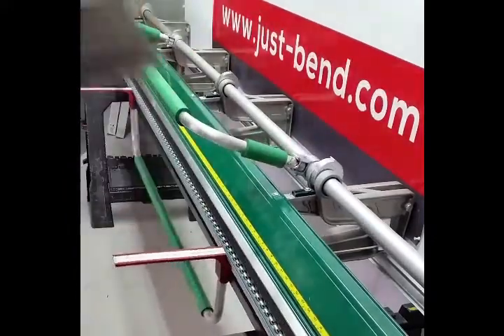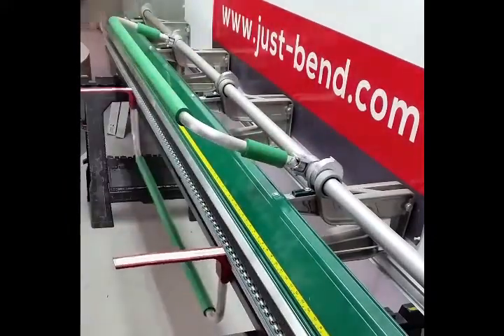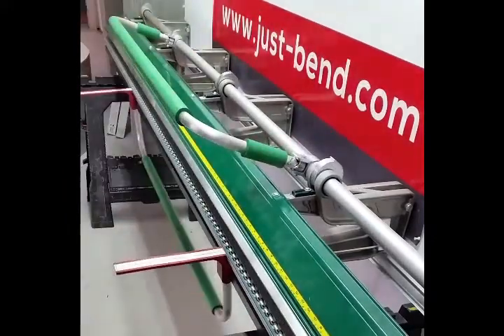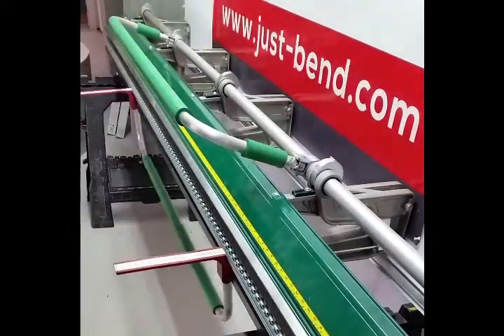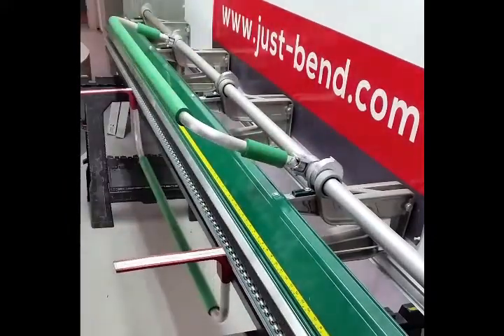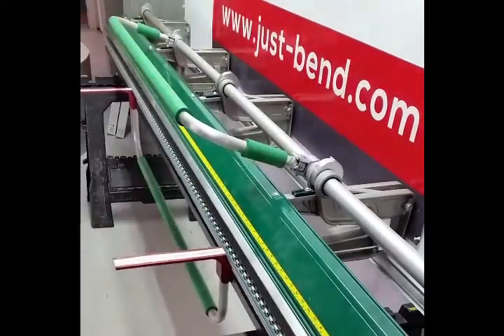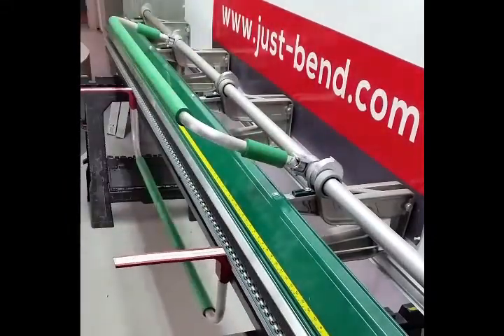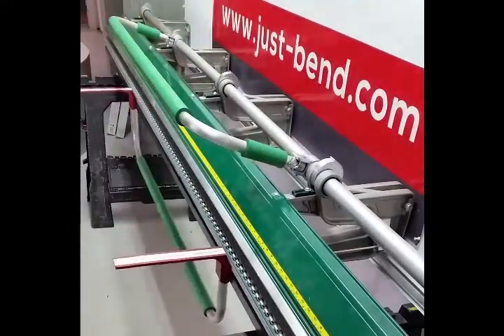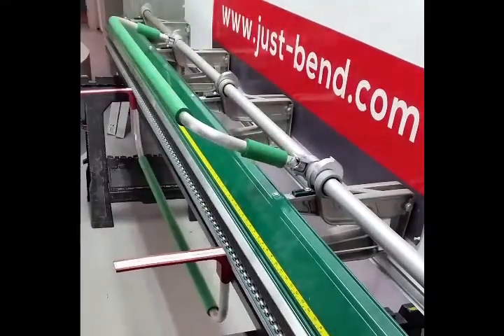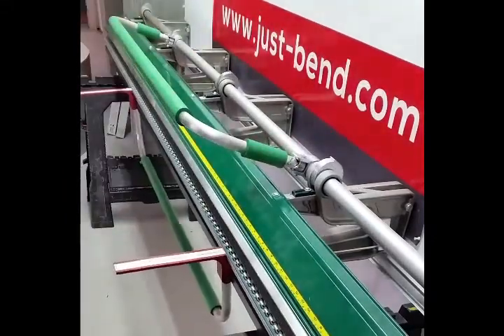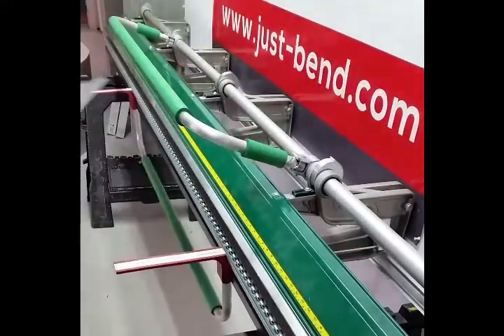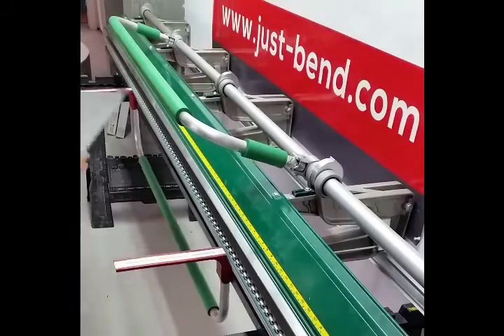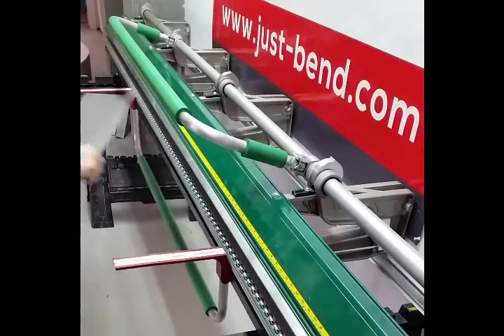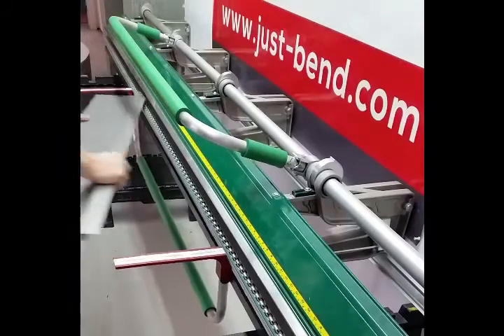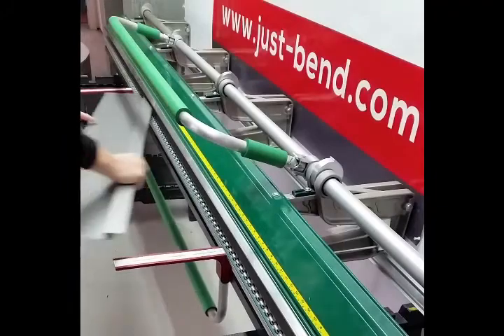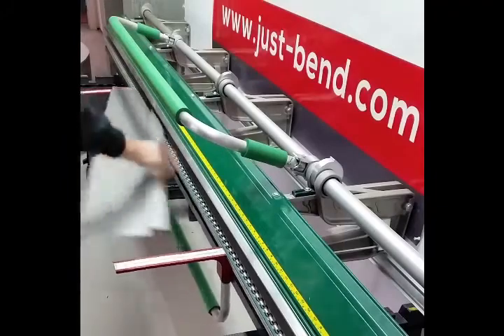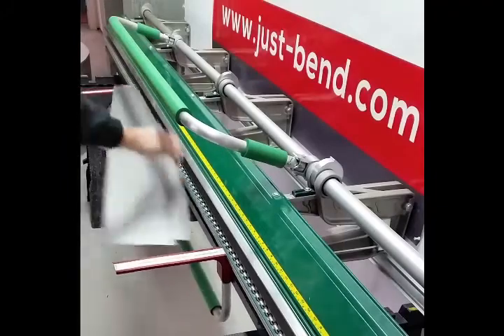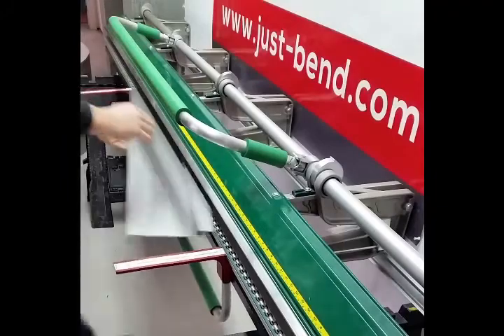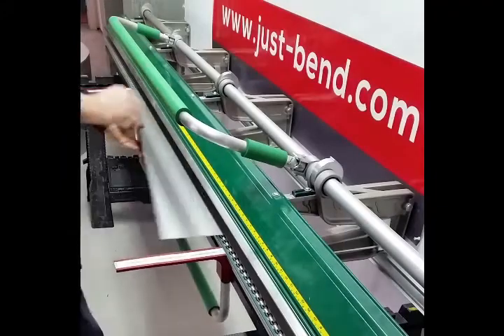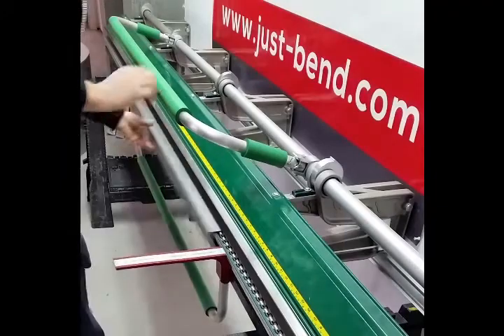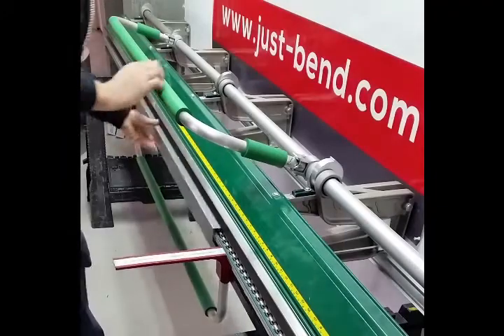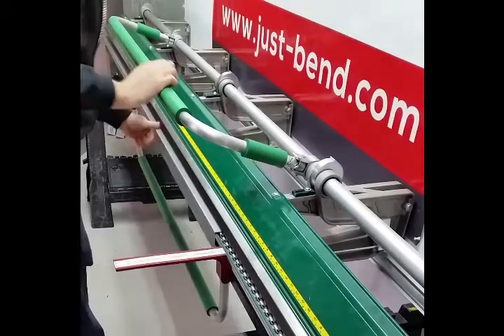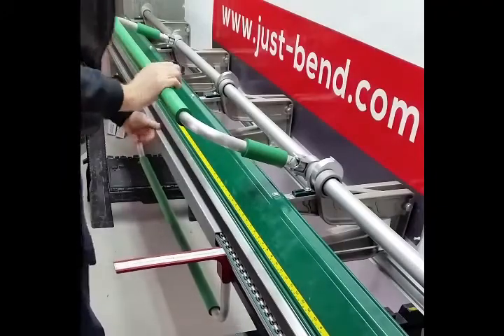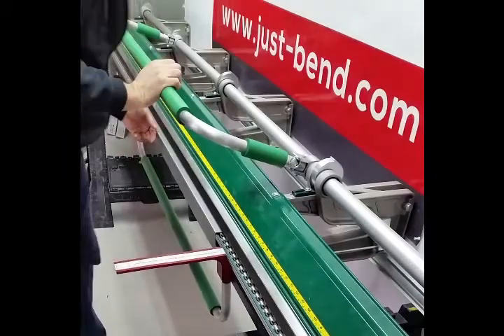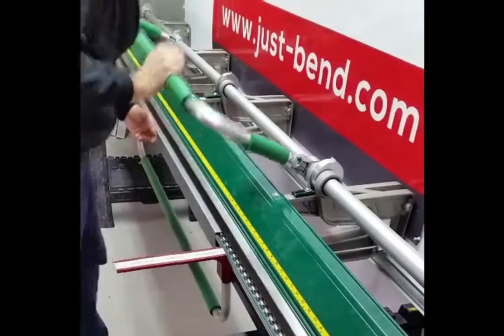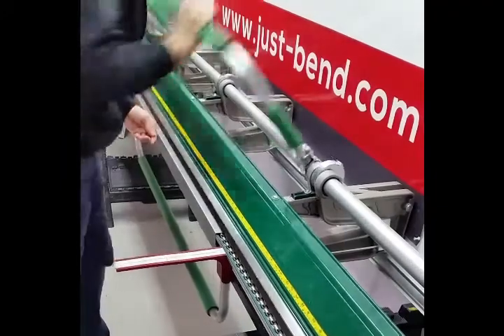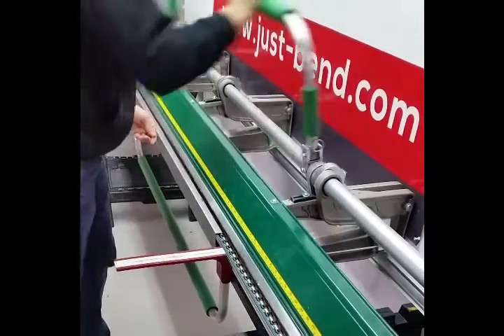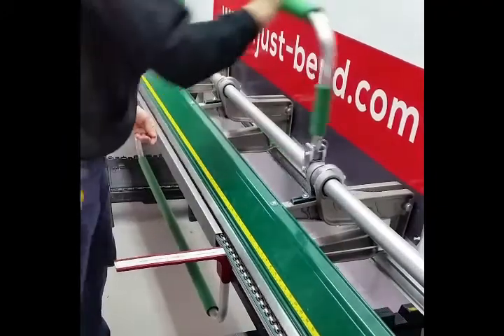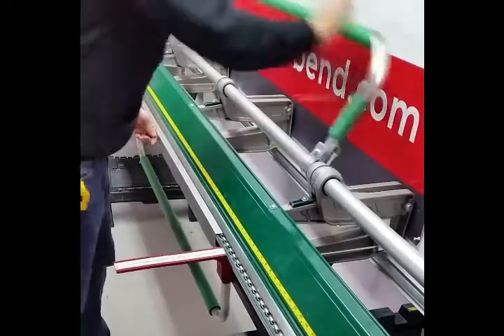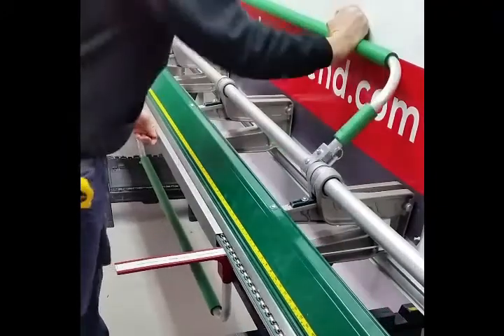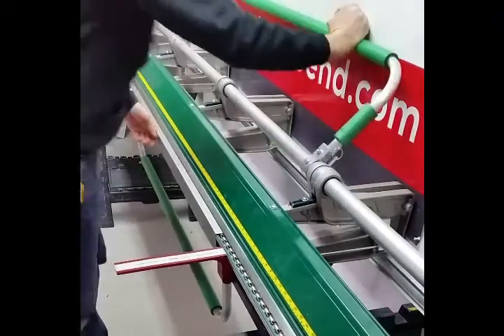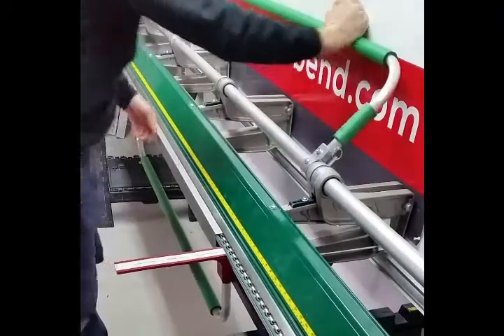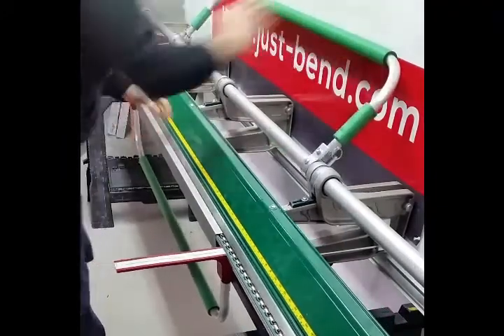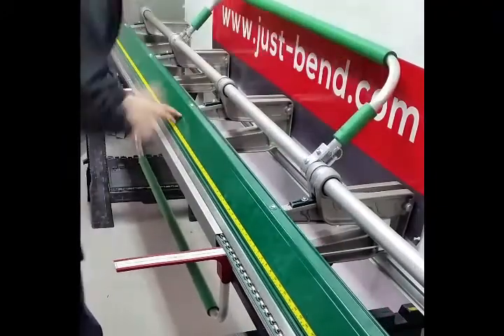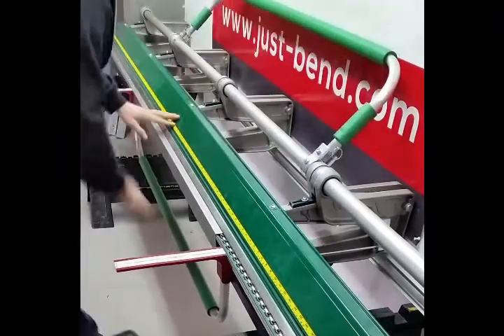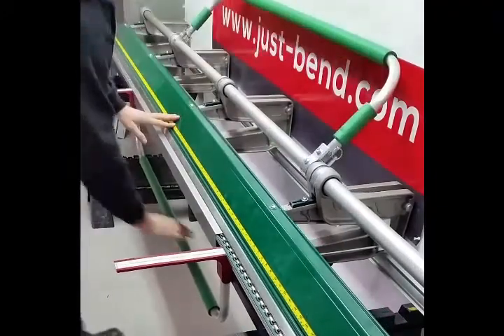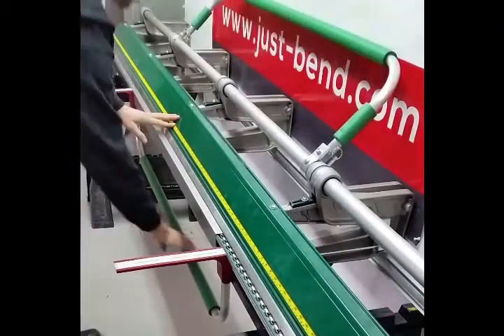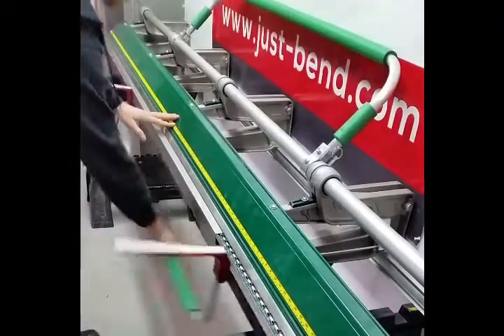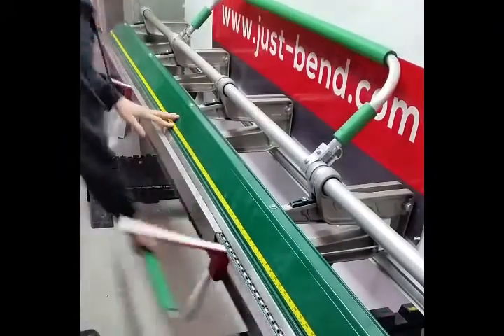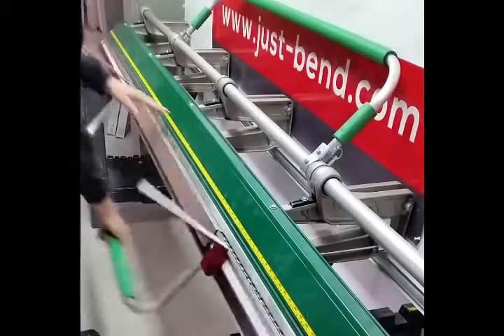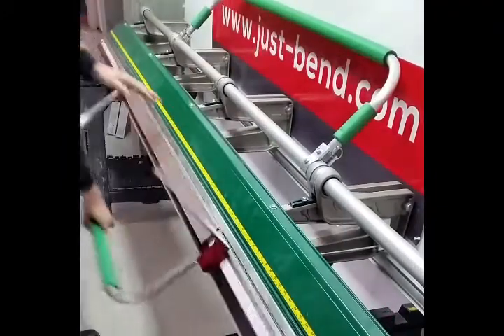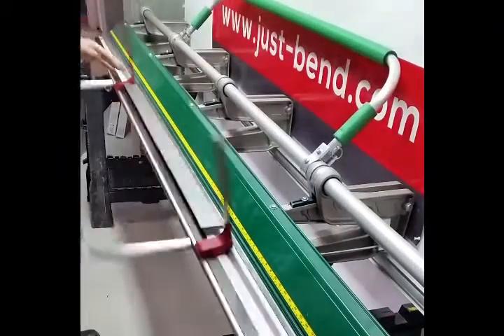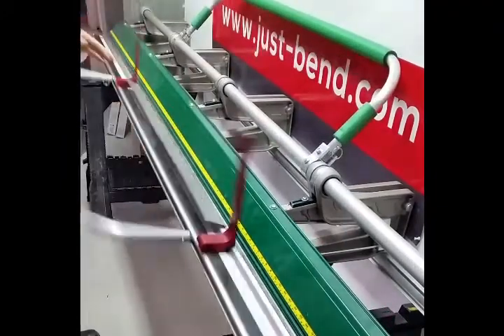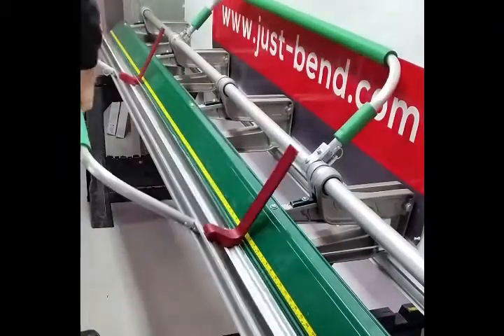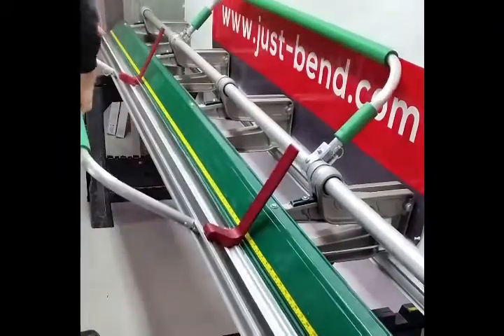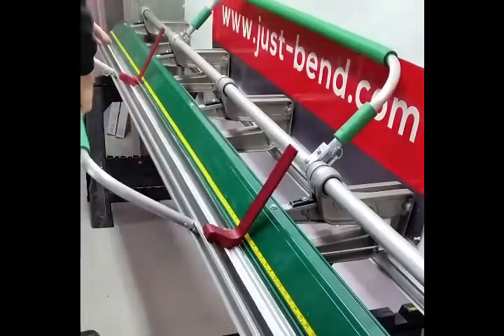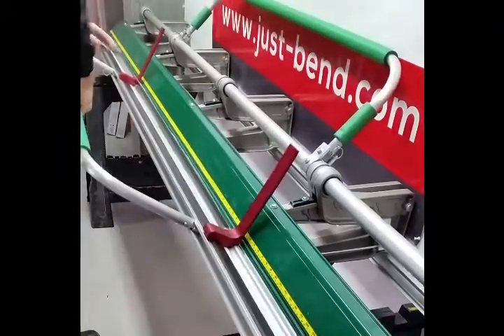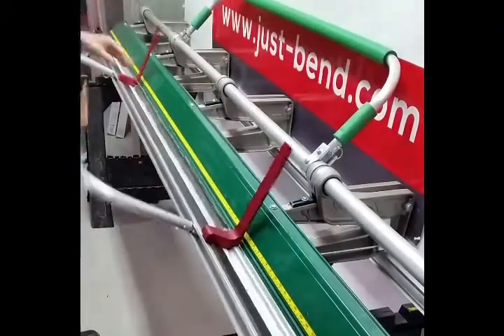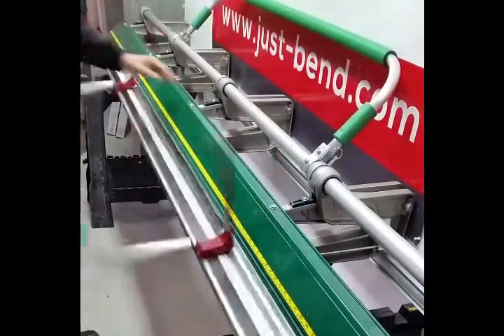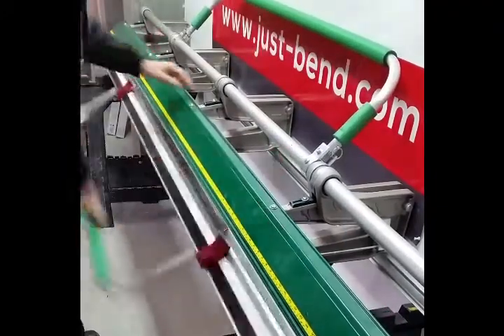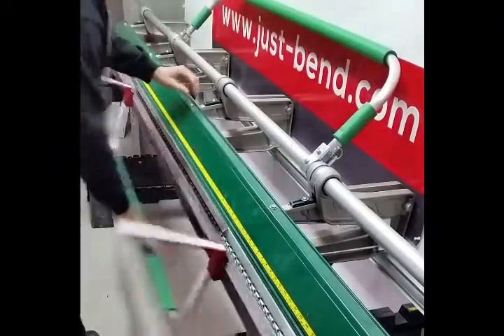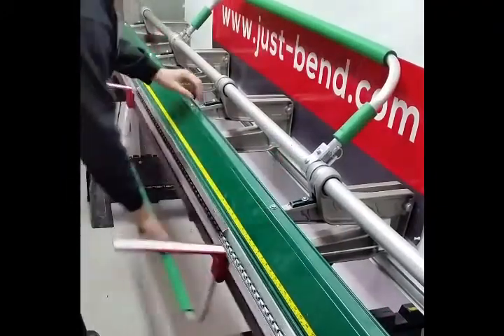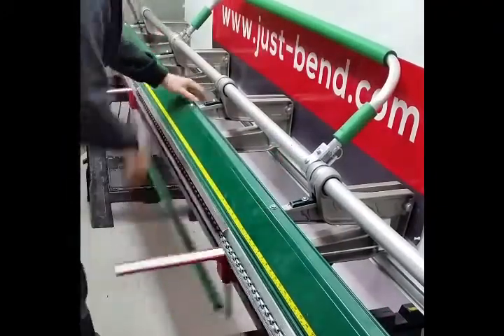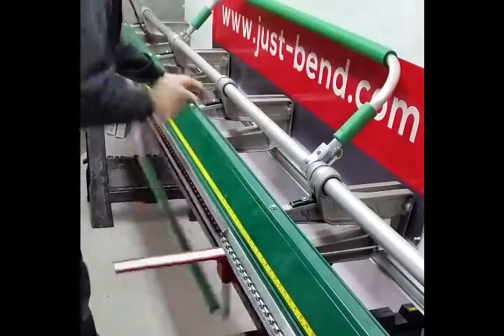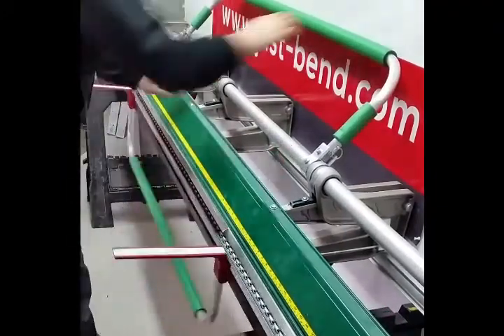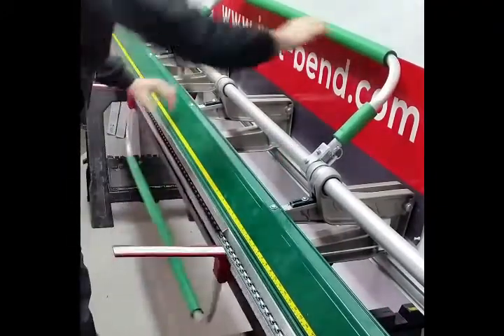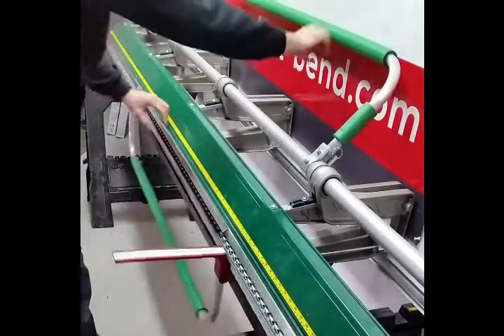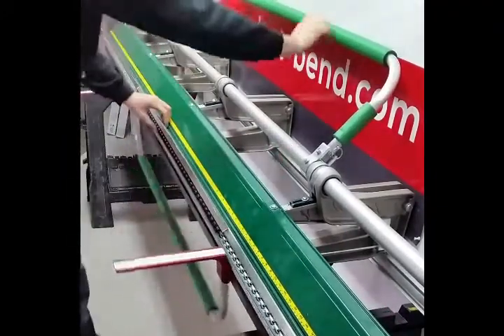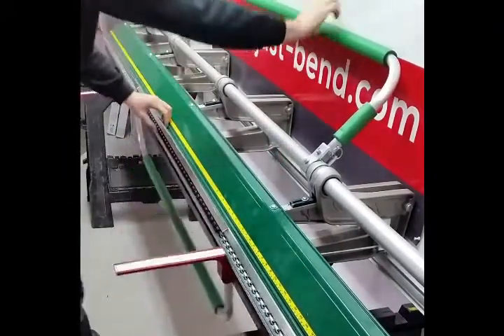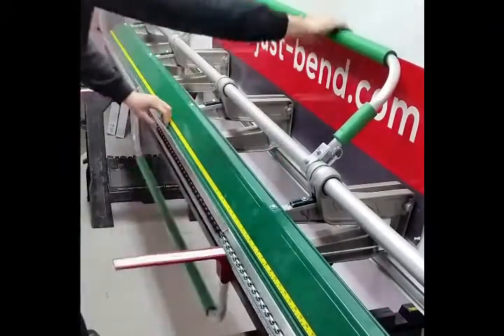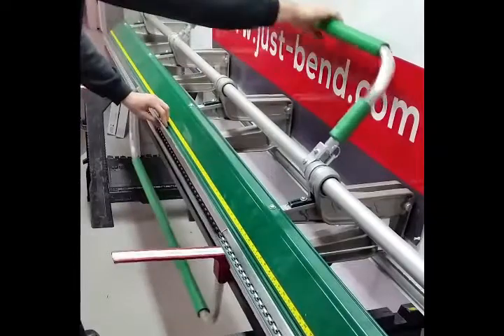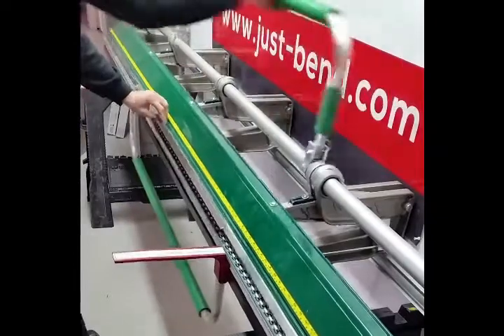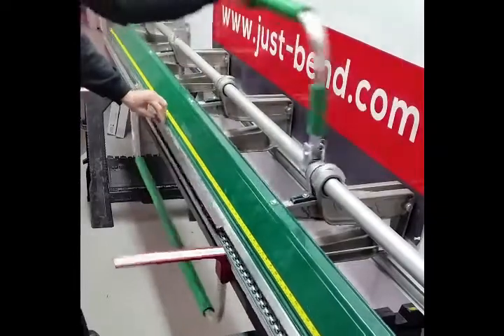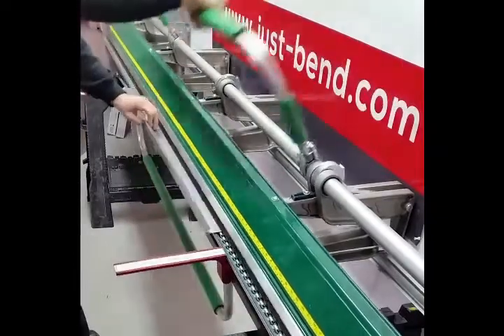Then move your brackets out of the way so they don't interfere once you flip the material over to create your second hem bend.